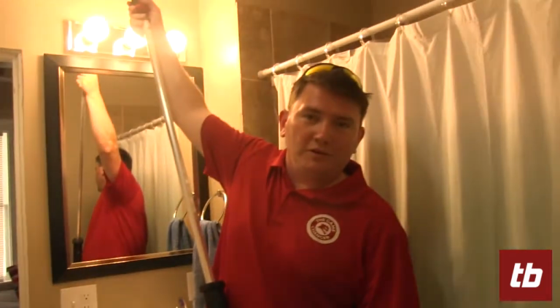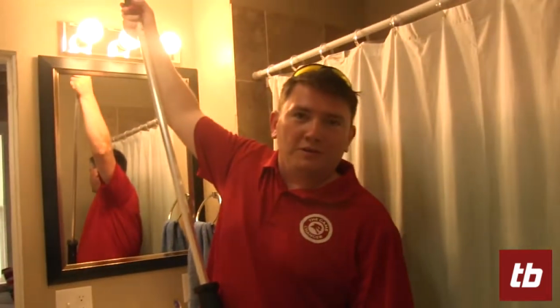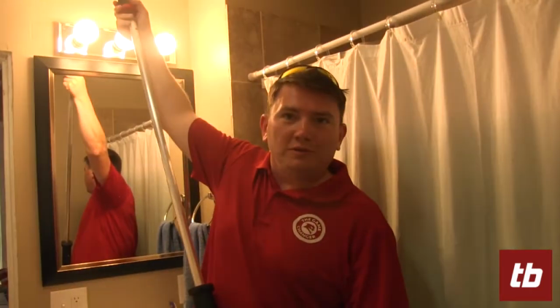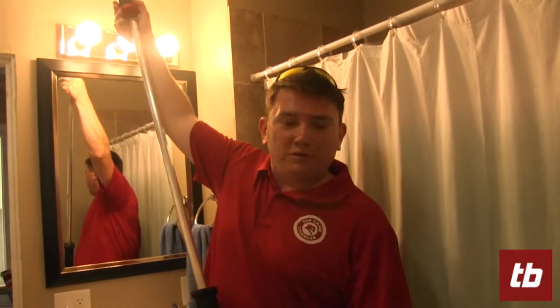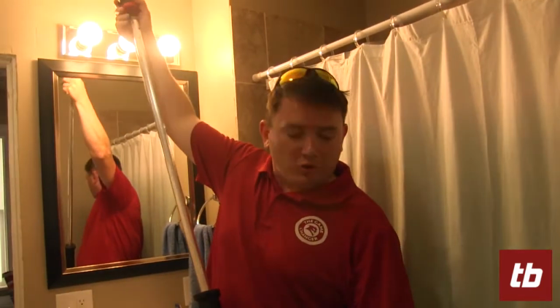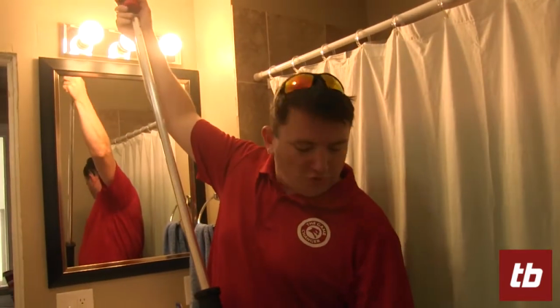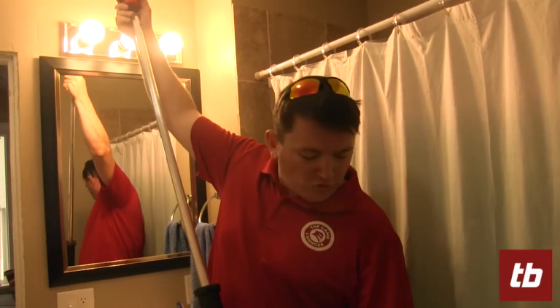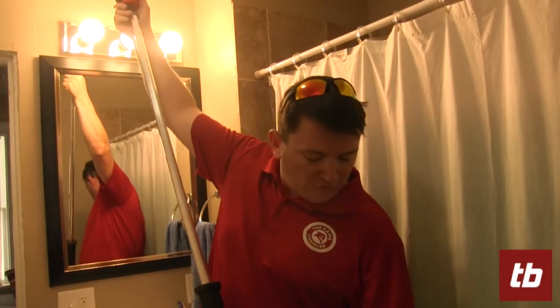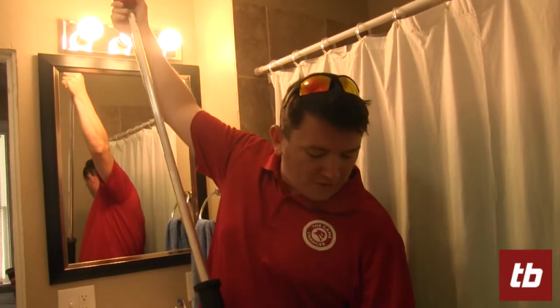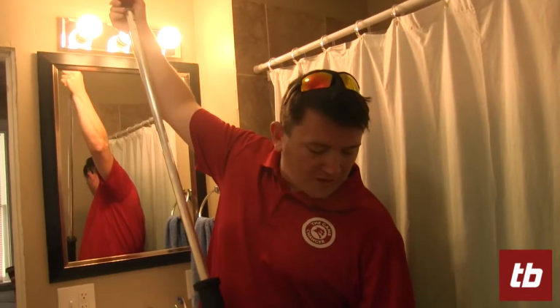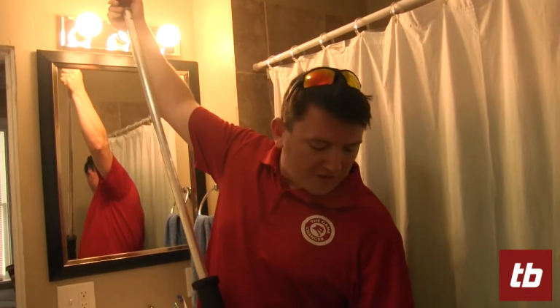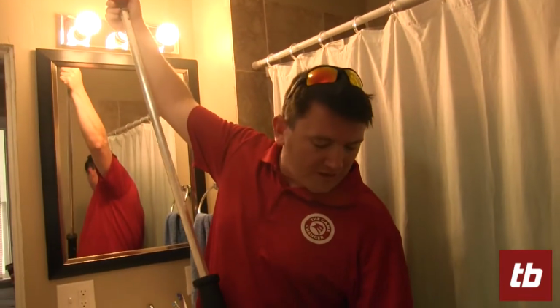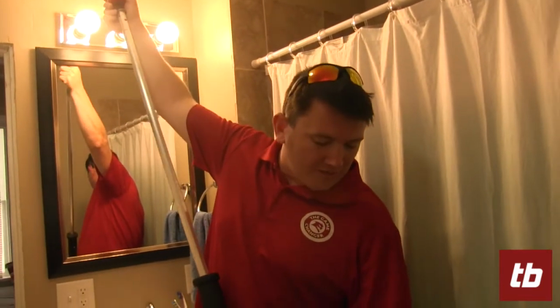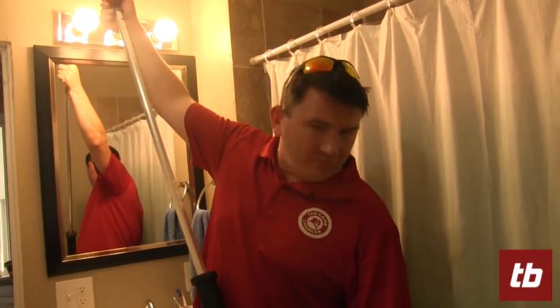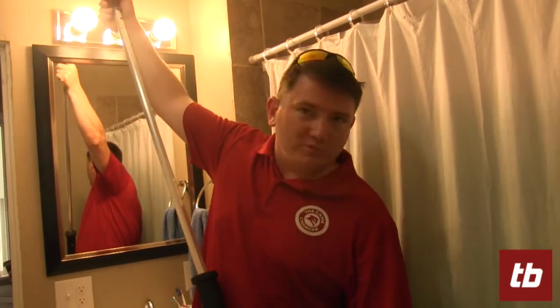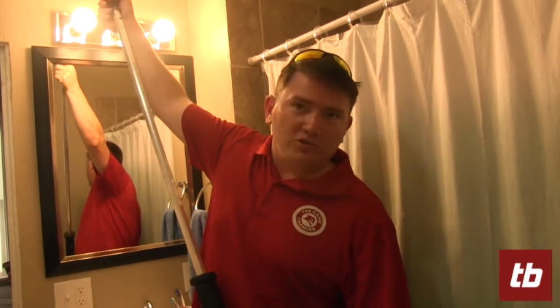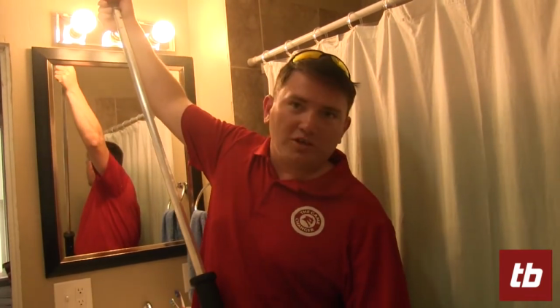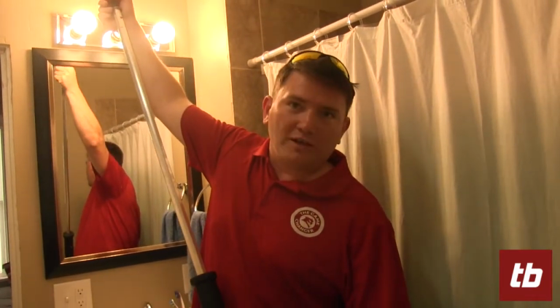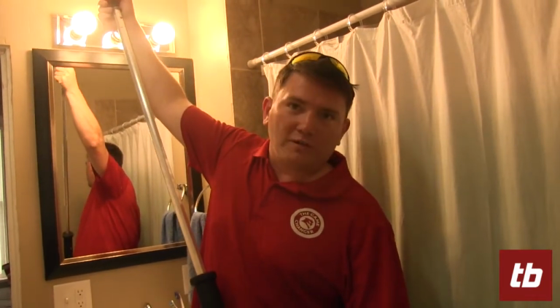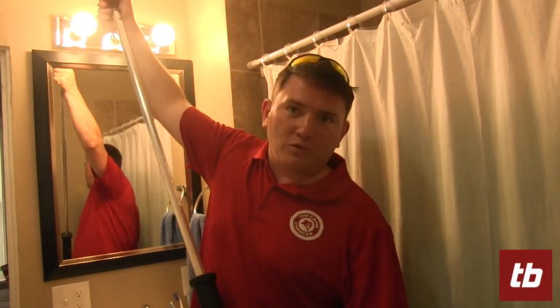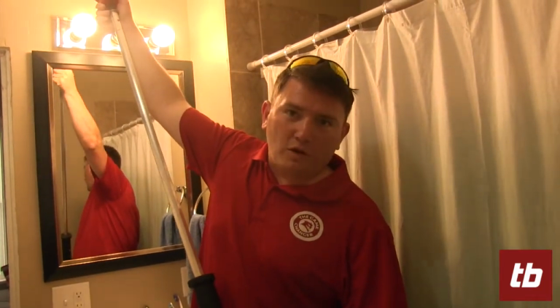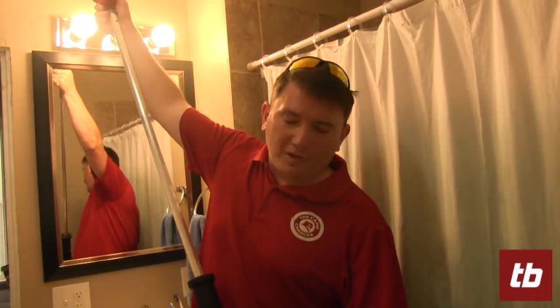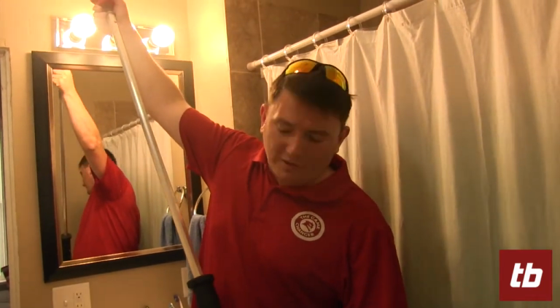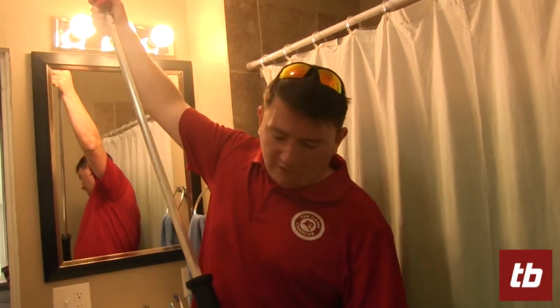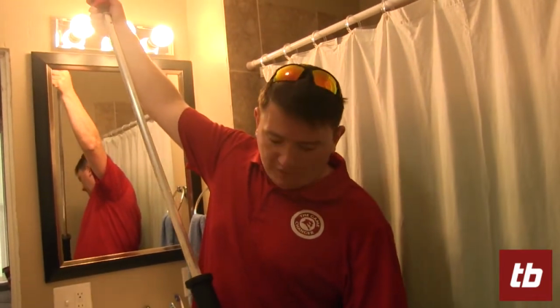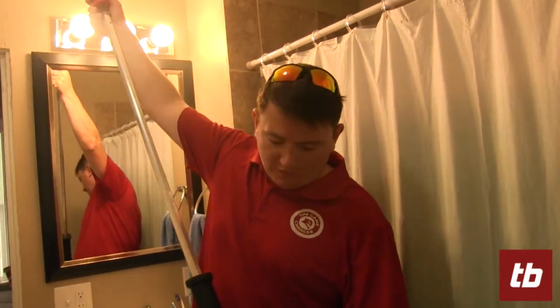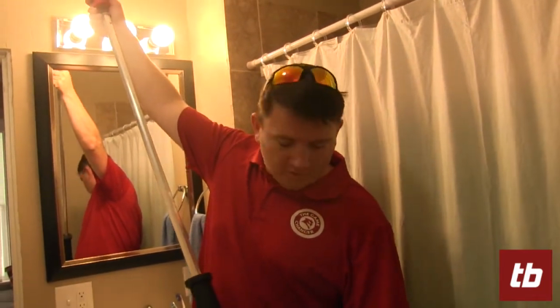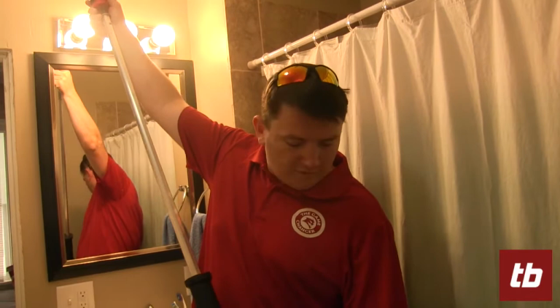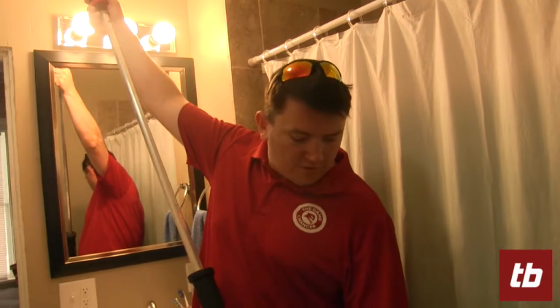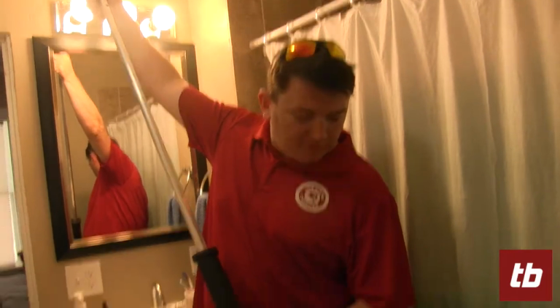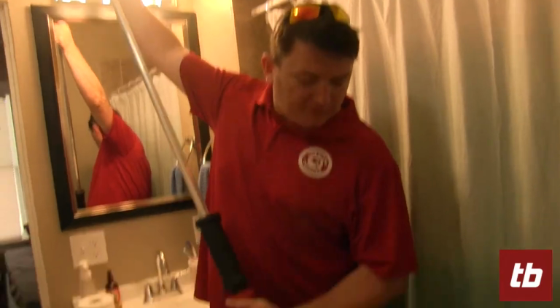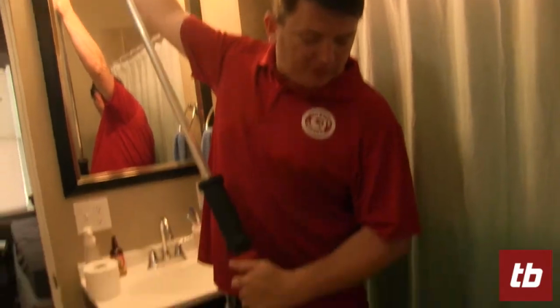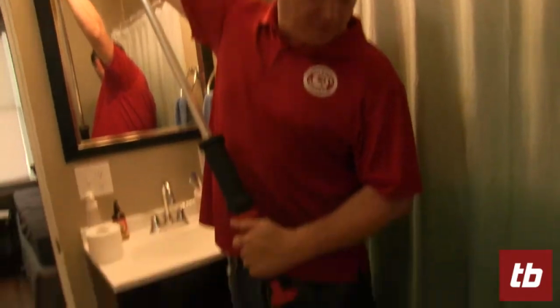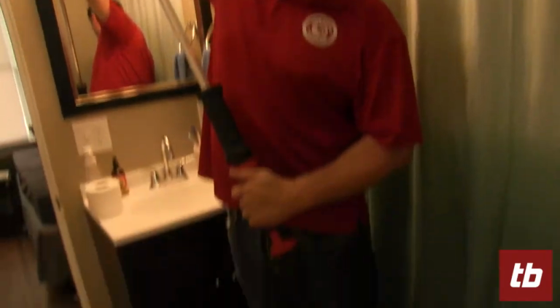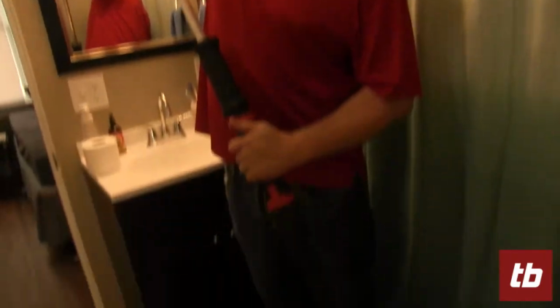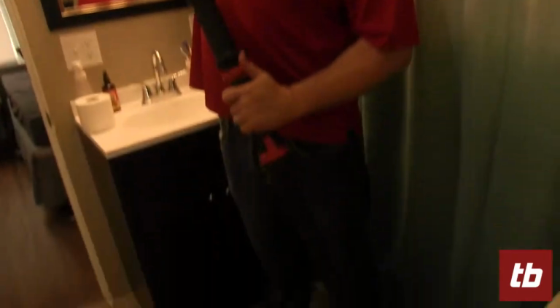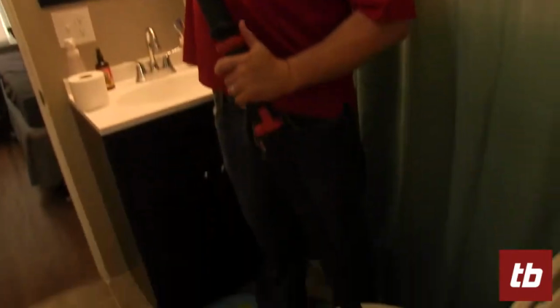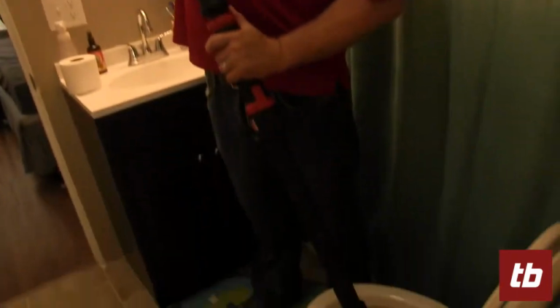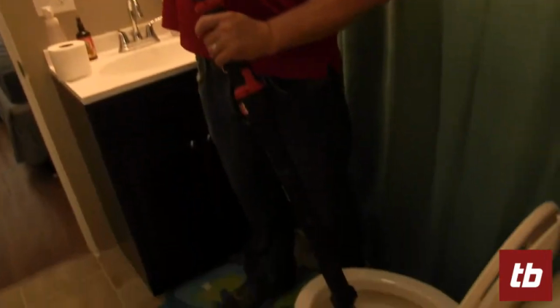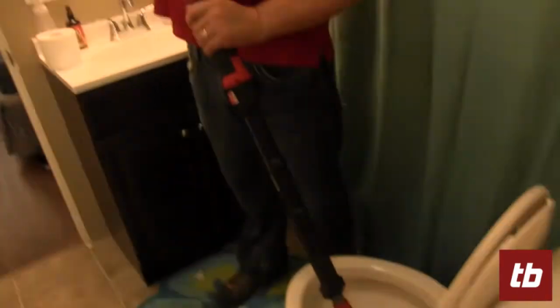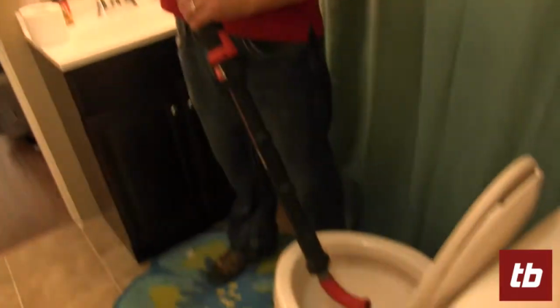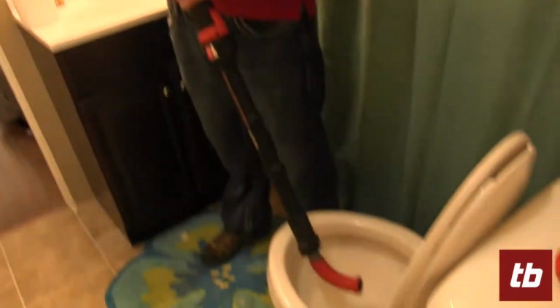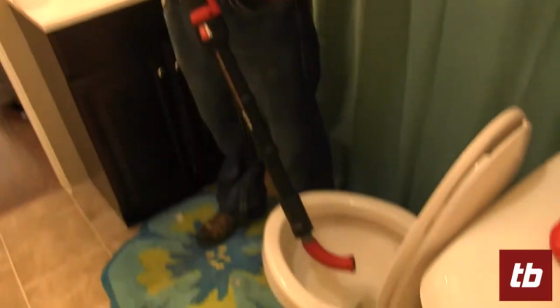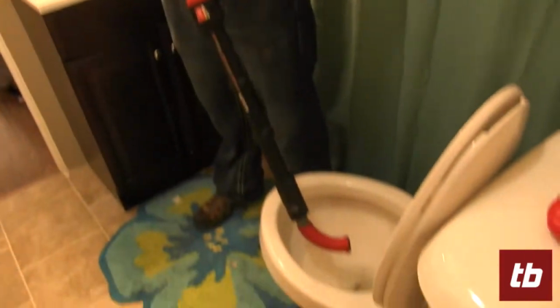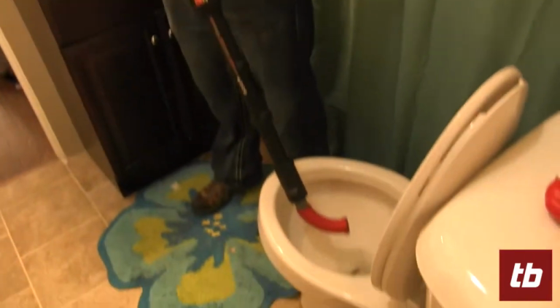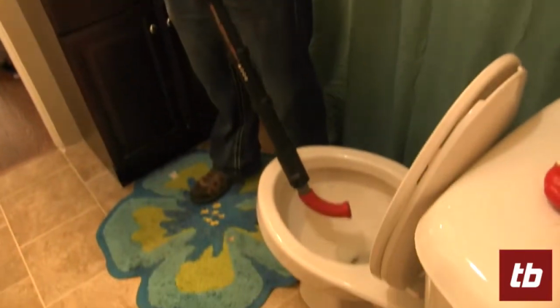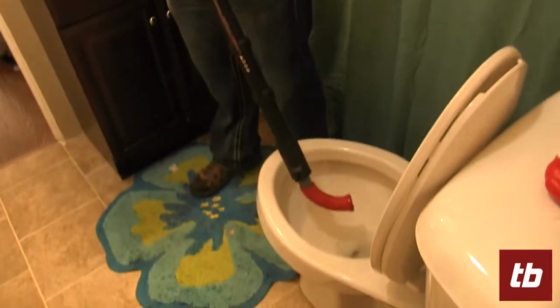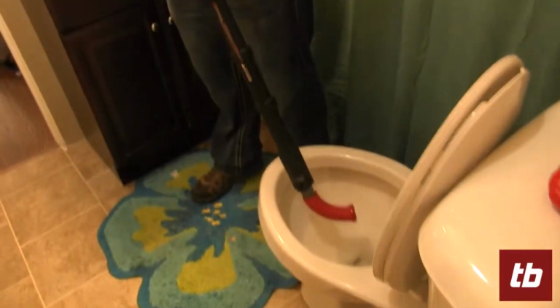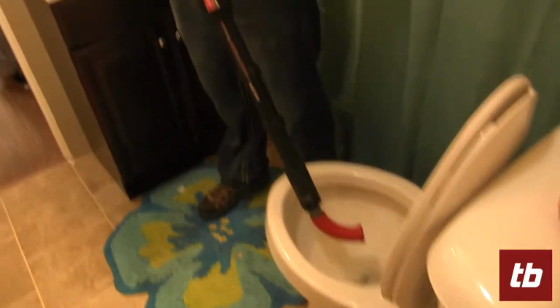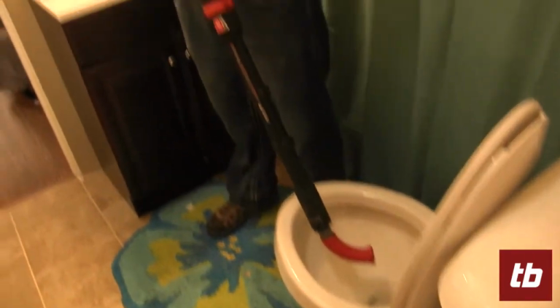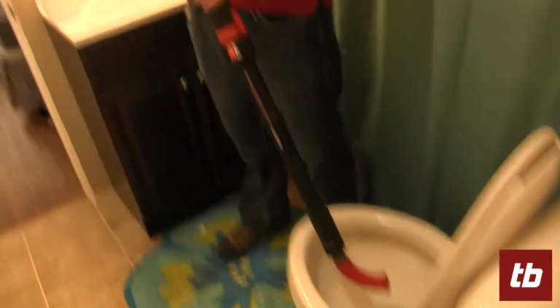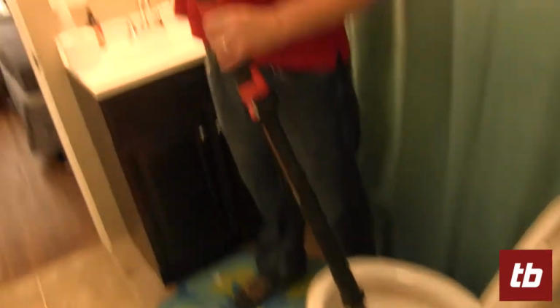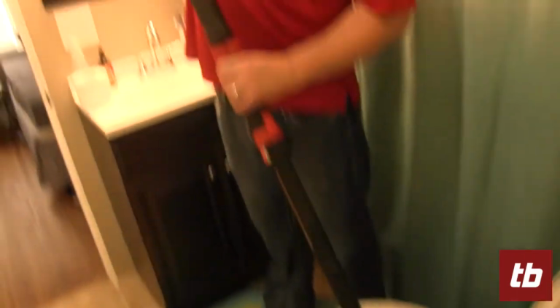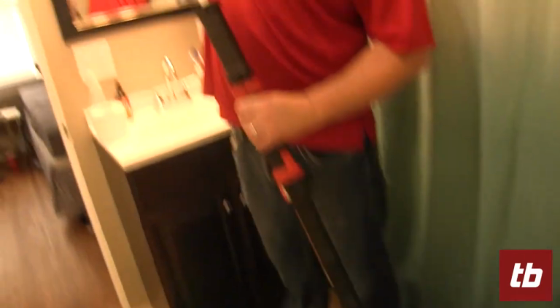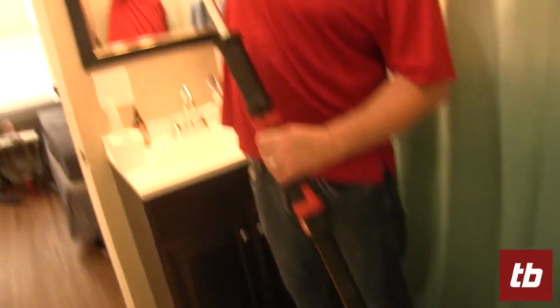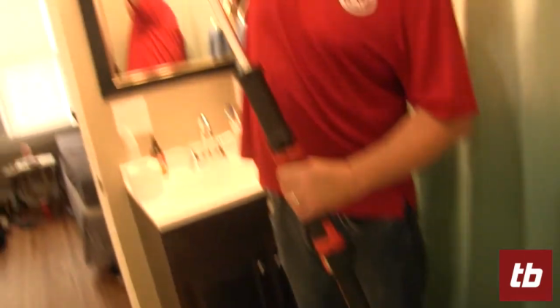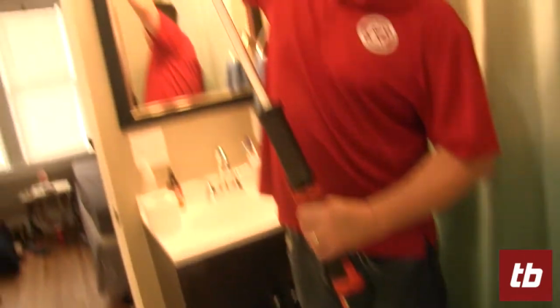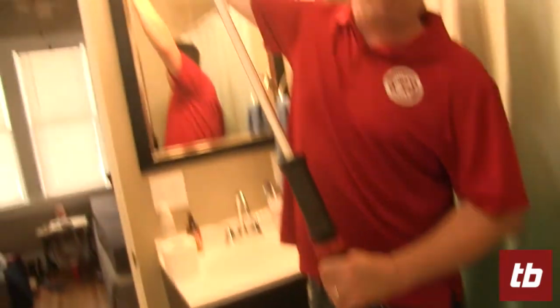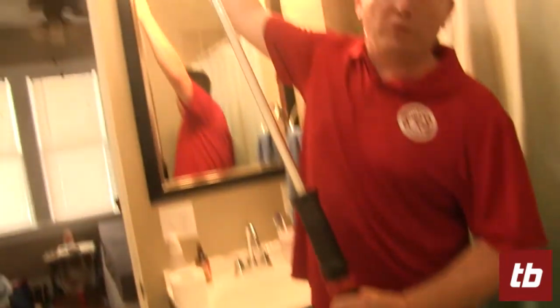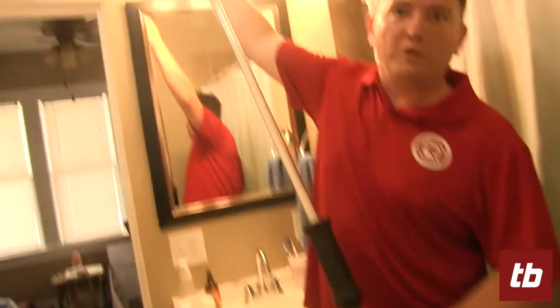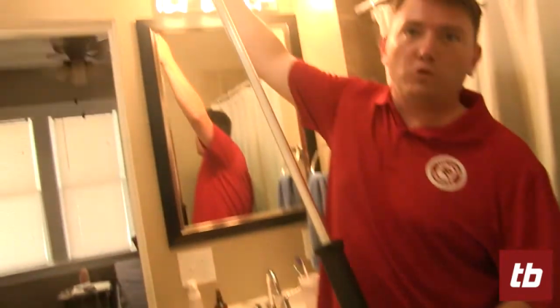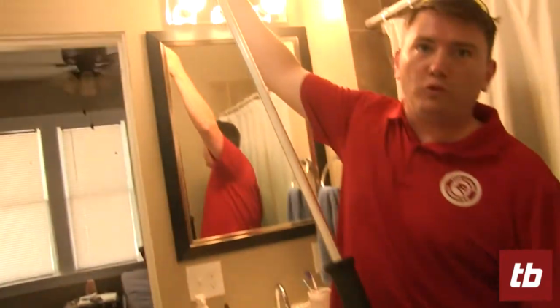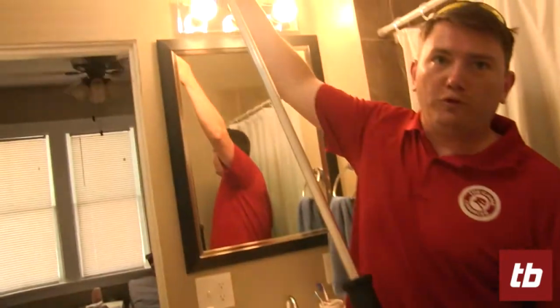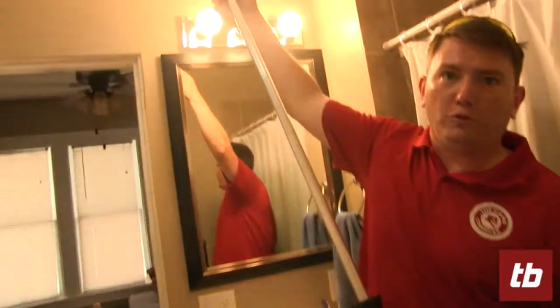So go to ToolBar.com and check out Milwaukee's 6-foot Trap Snake Toilet Auger. It's a pretty cool tool.